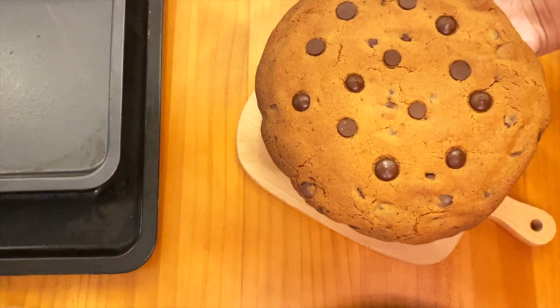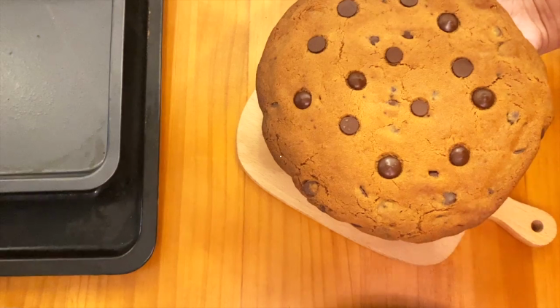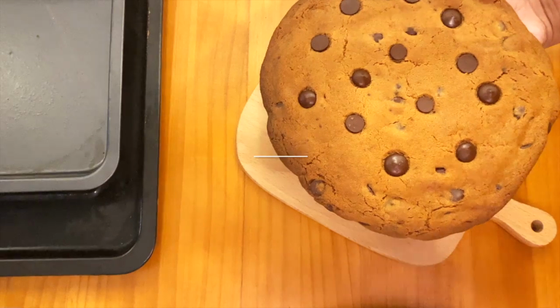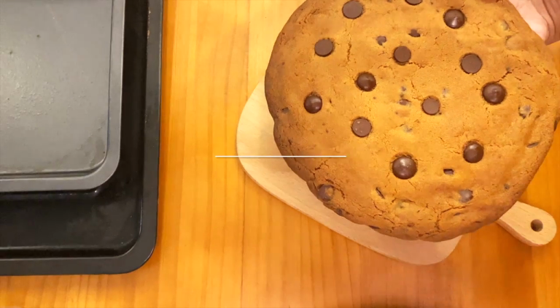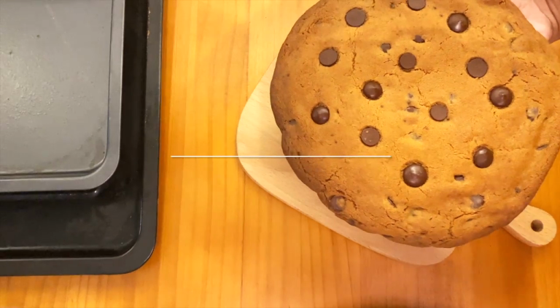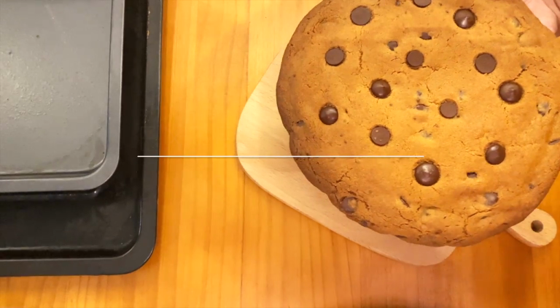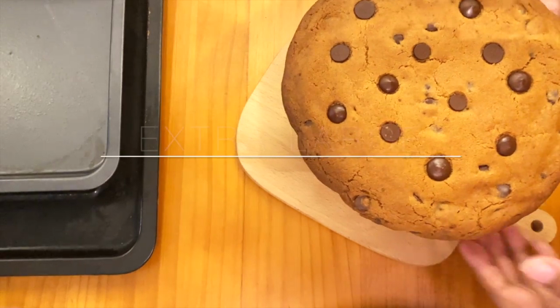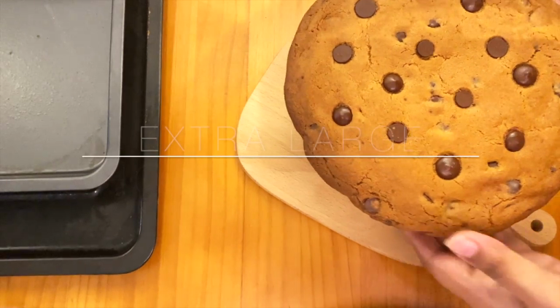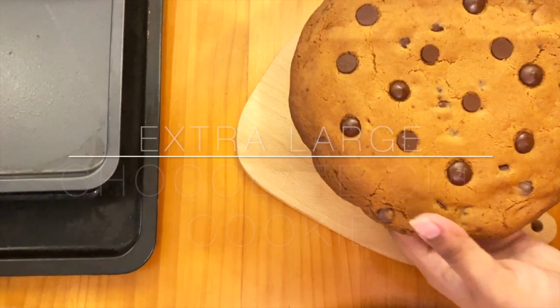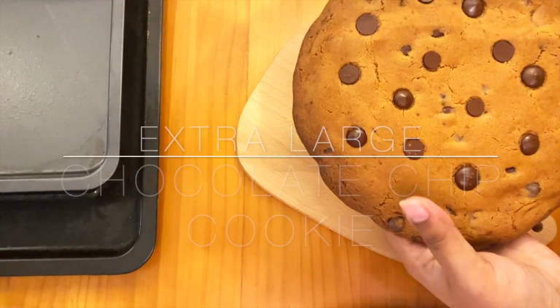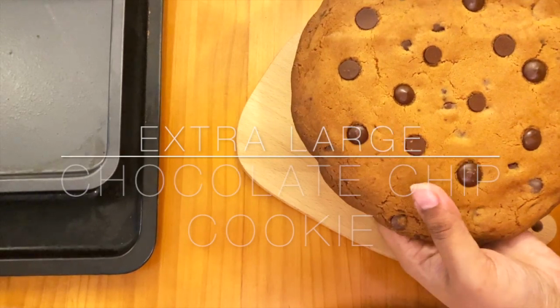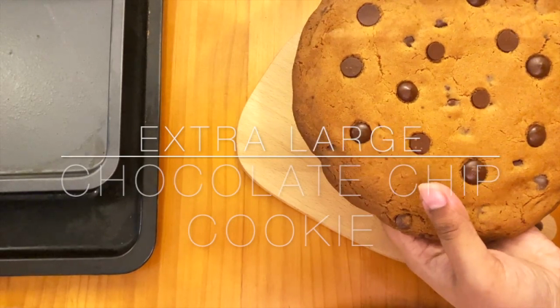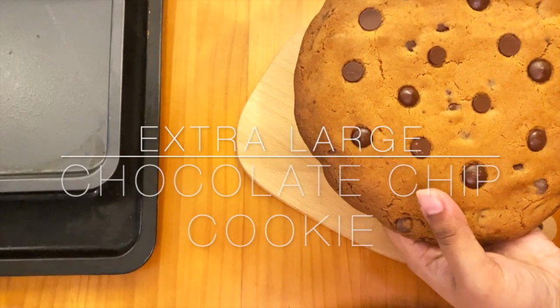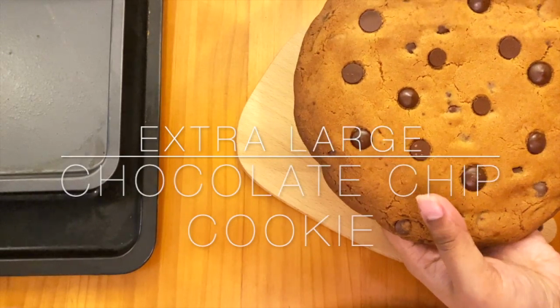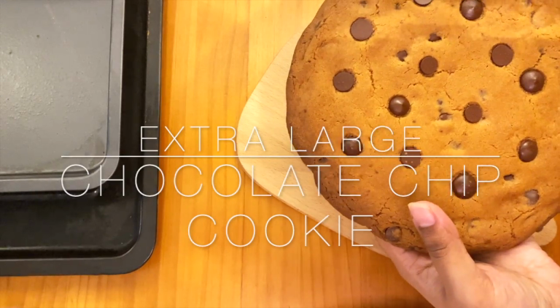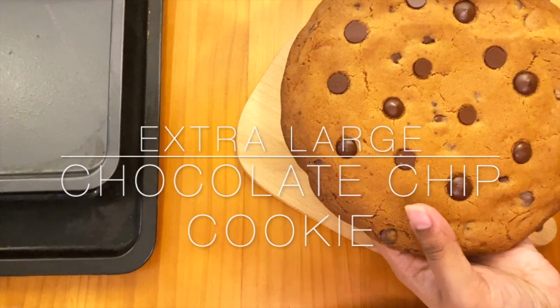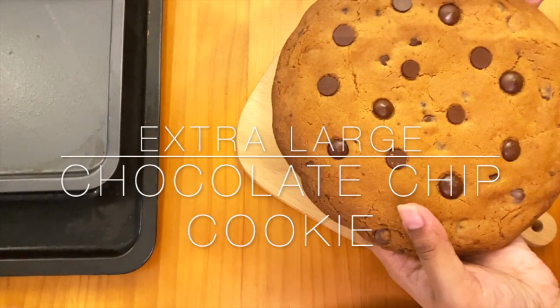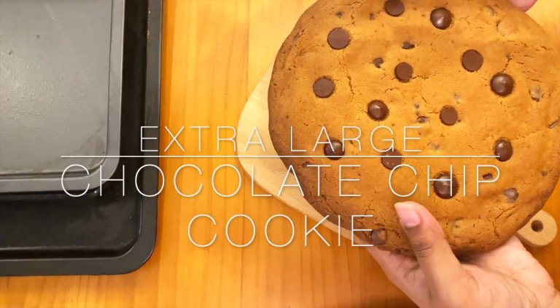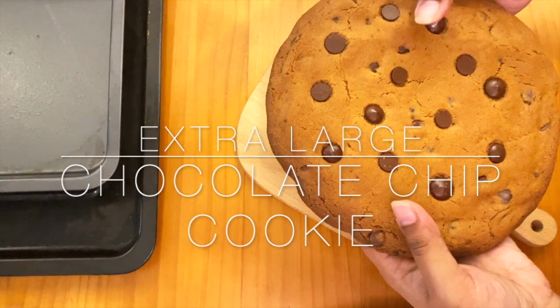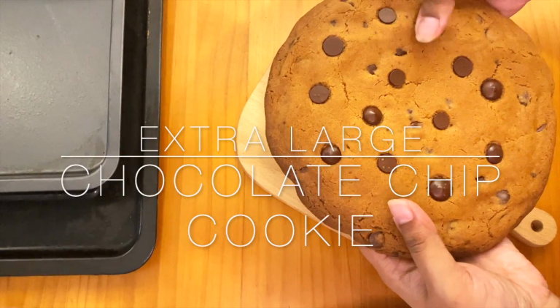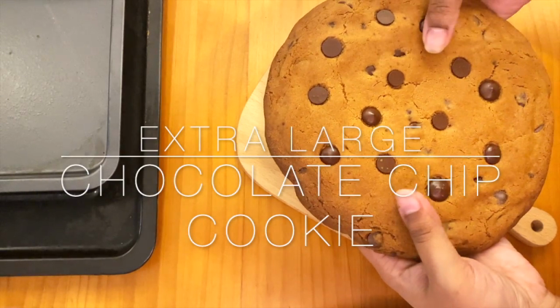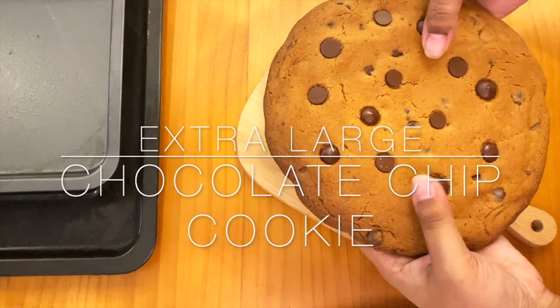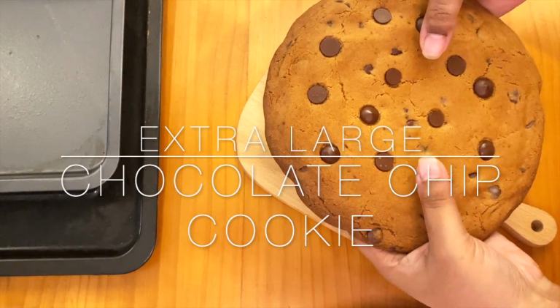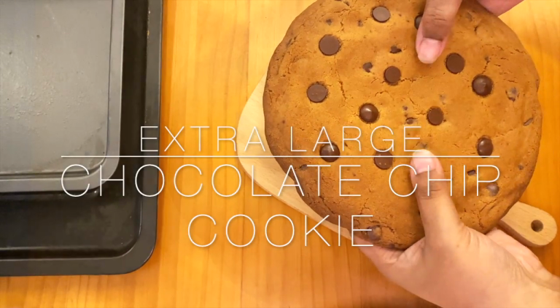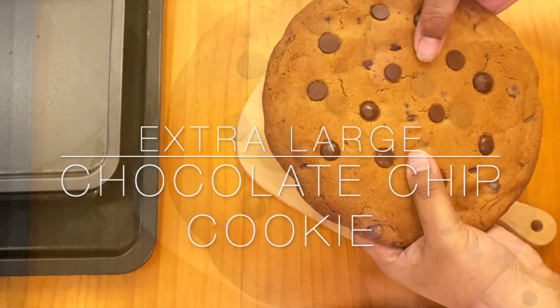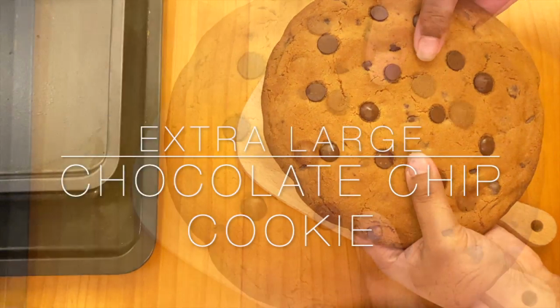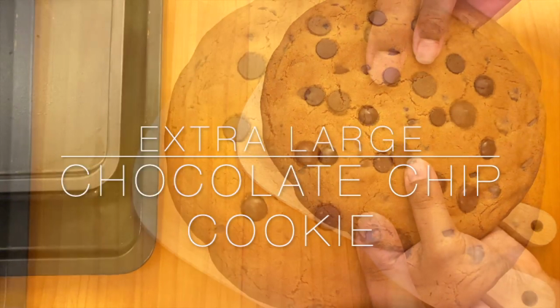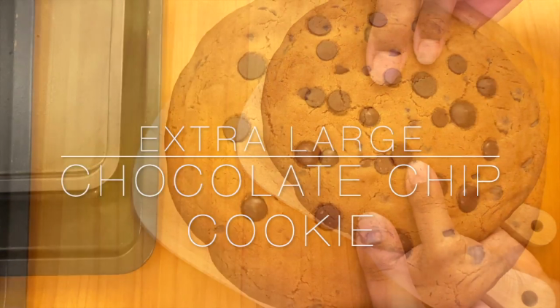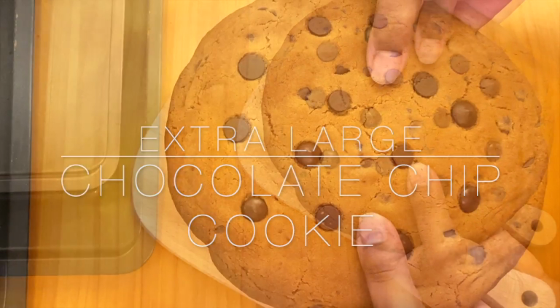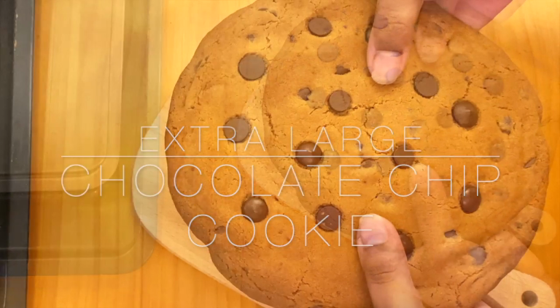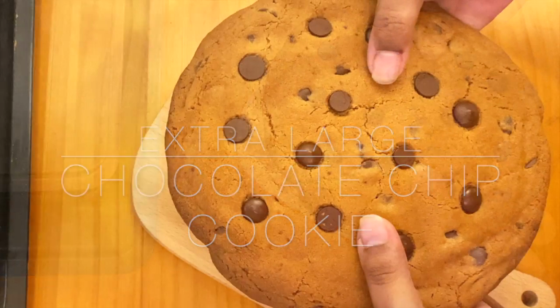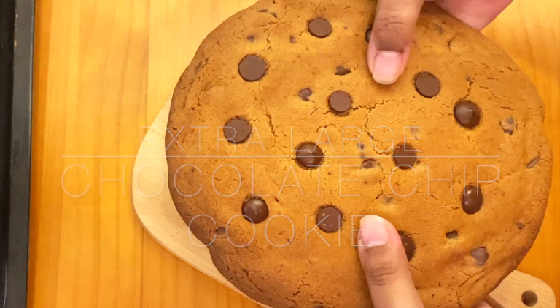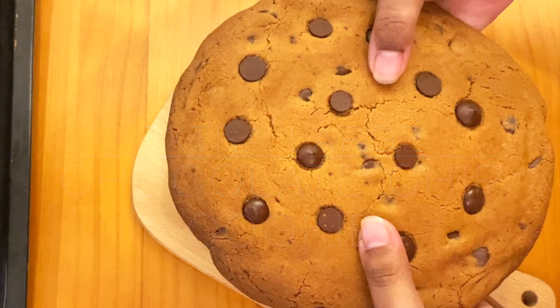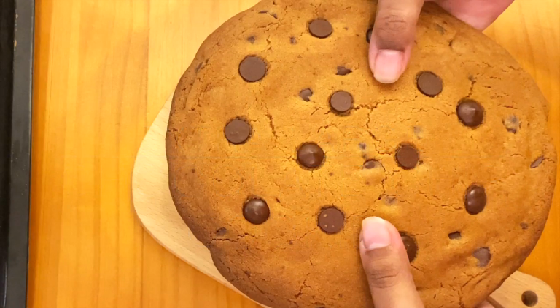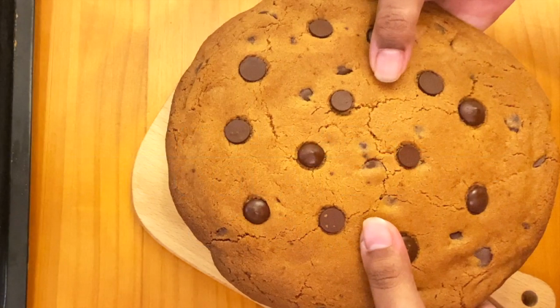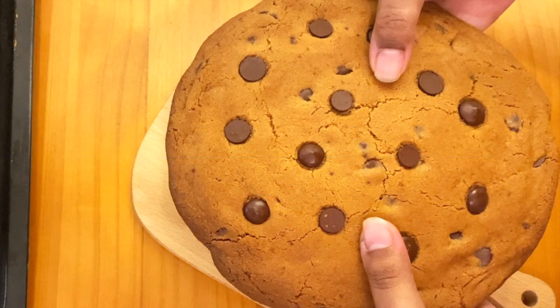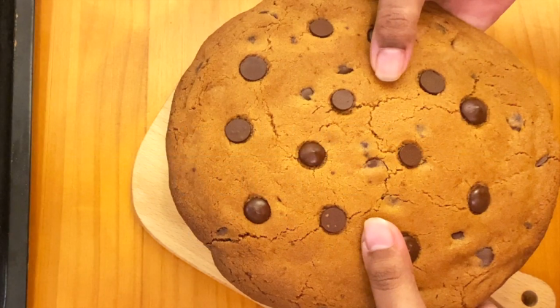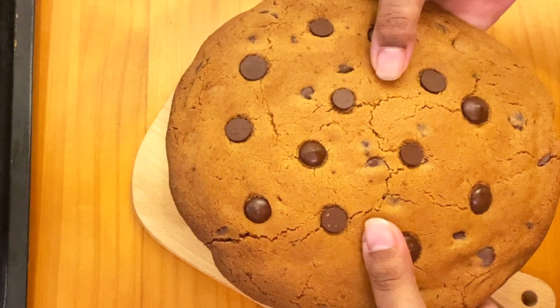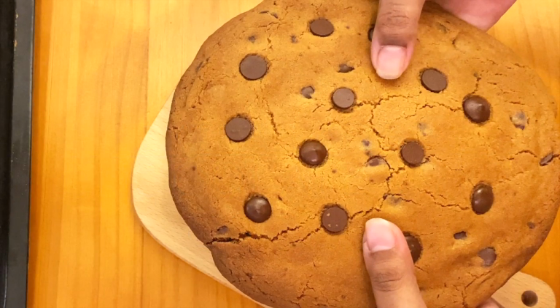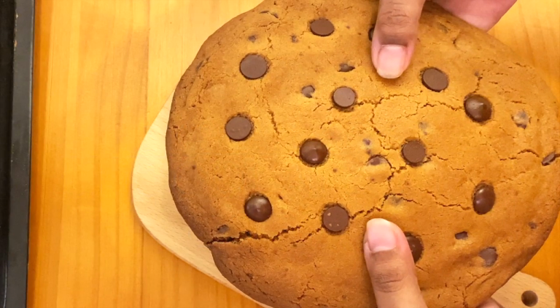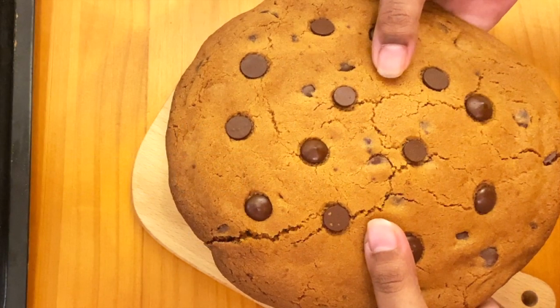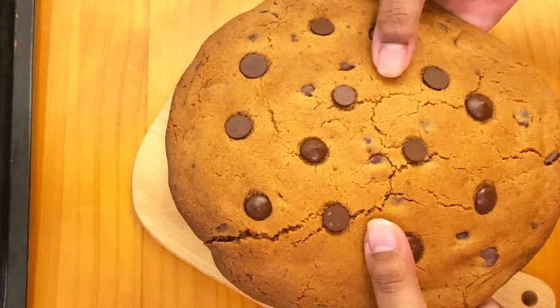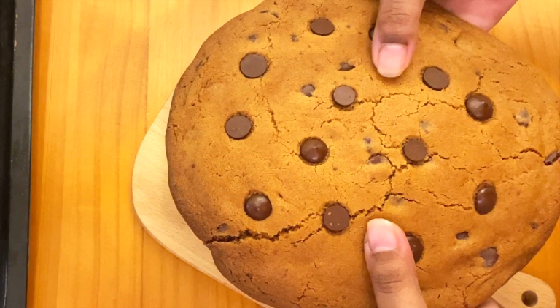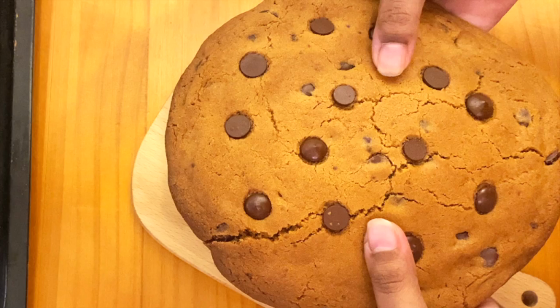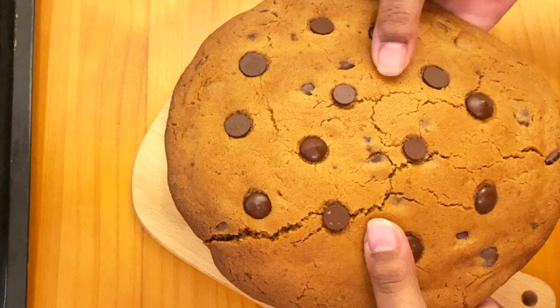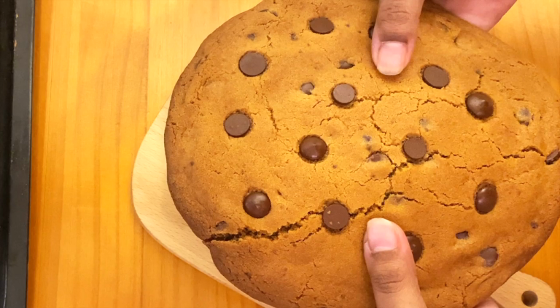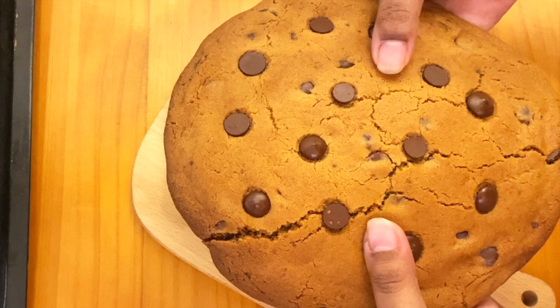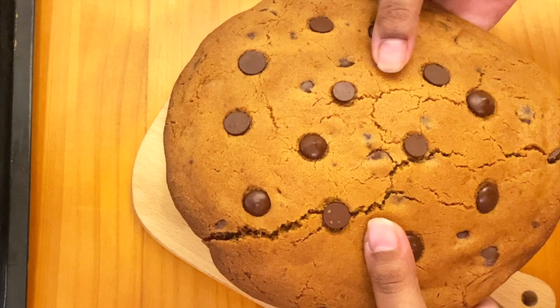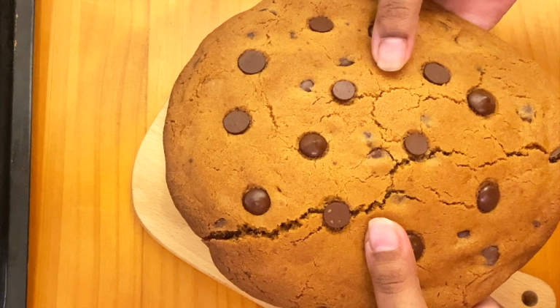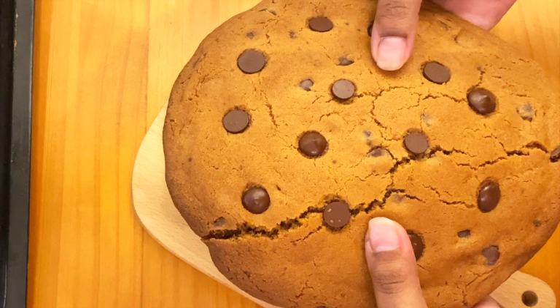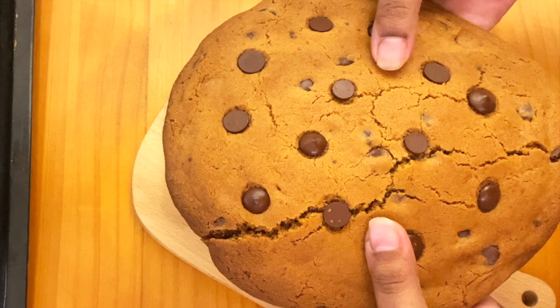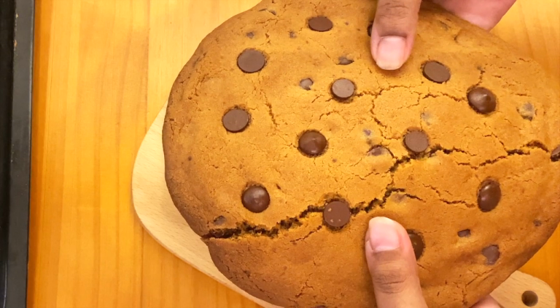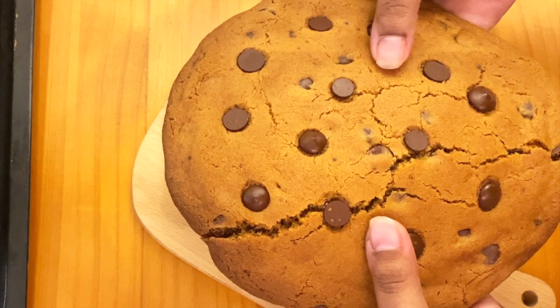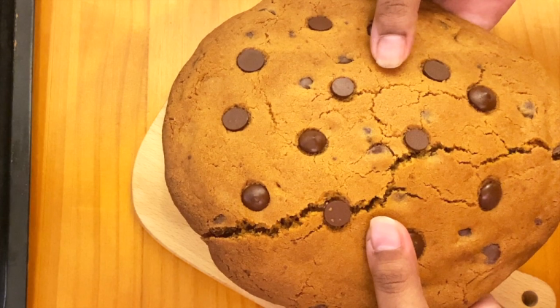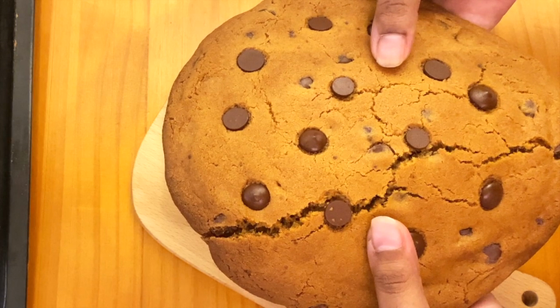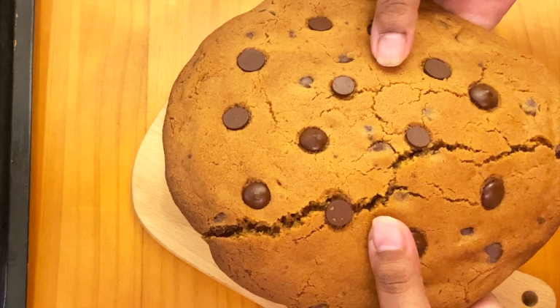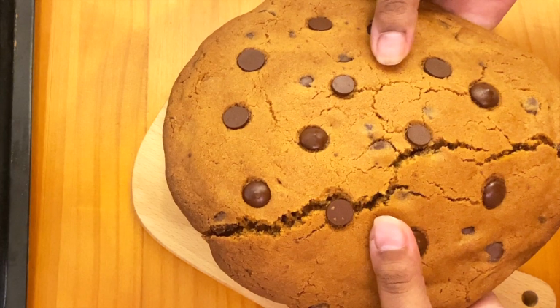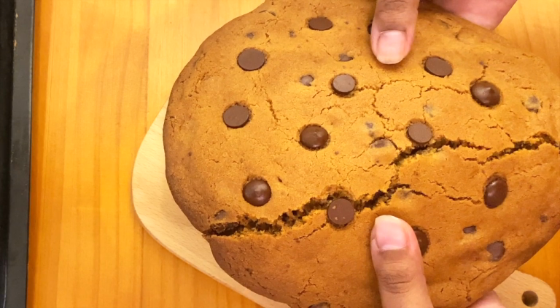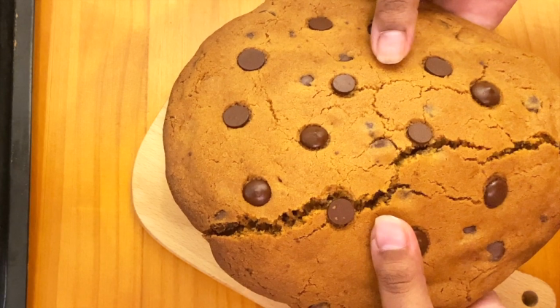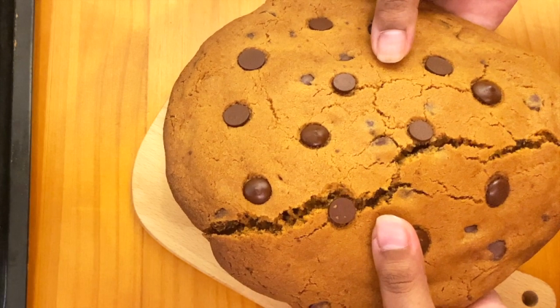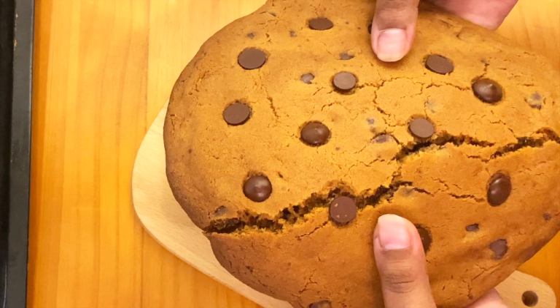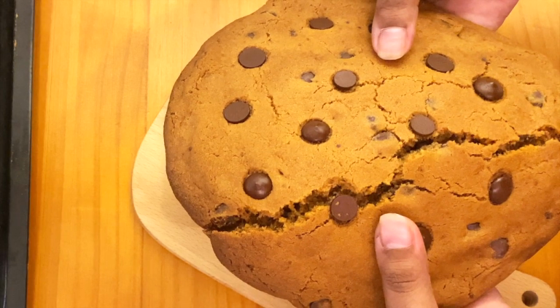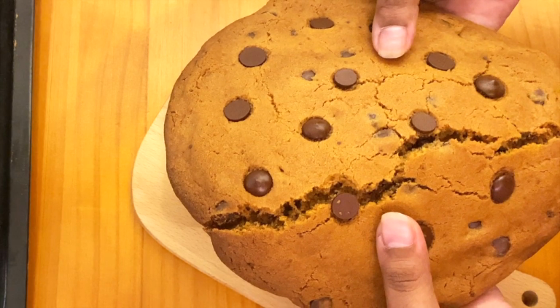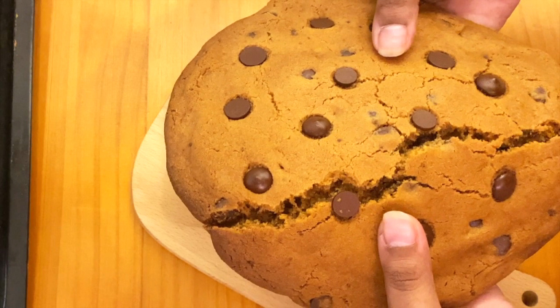Hi my sweet people, today's video is on this extra large chocolate cookie that I actually made. If you want to know more, just keep watching.